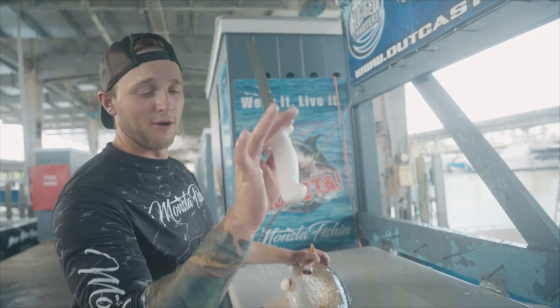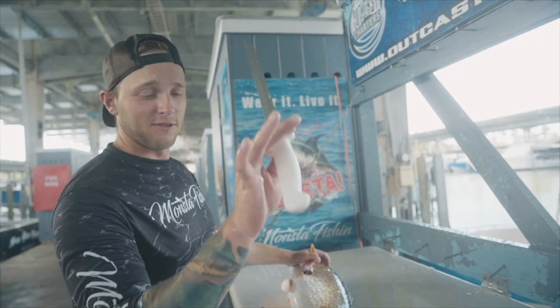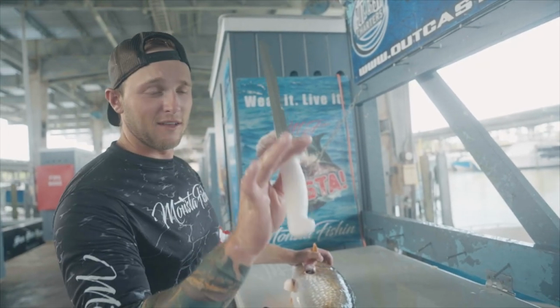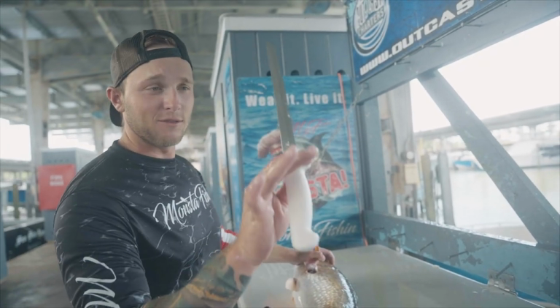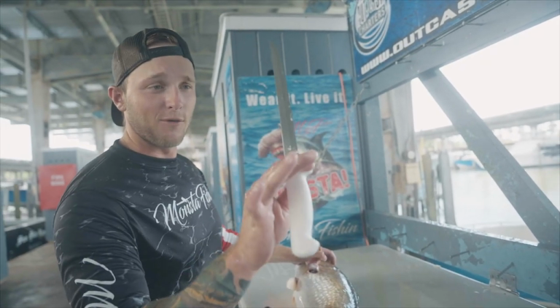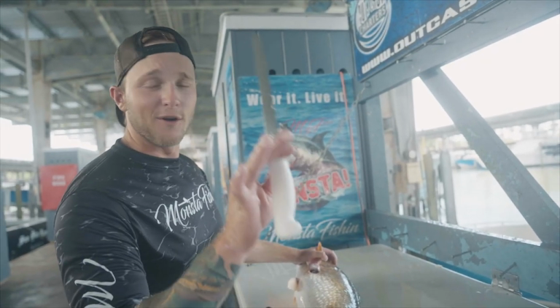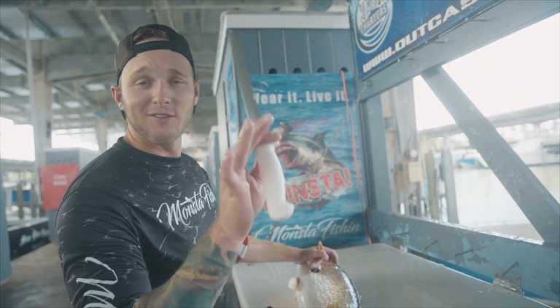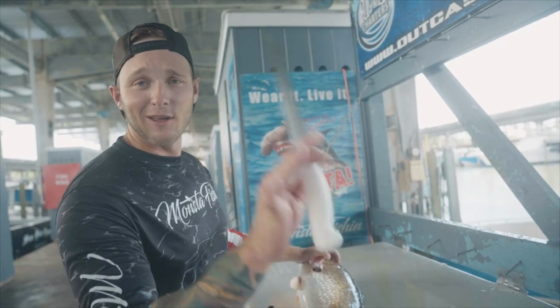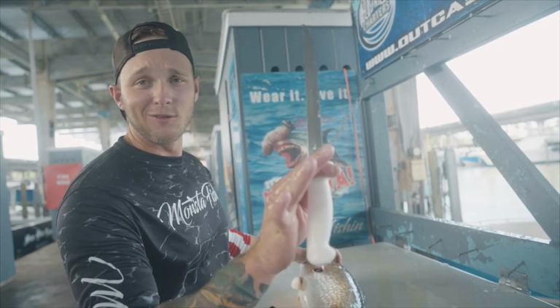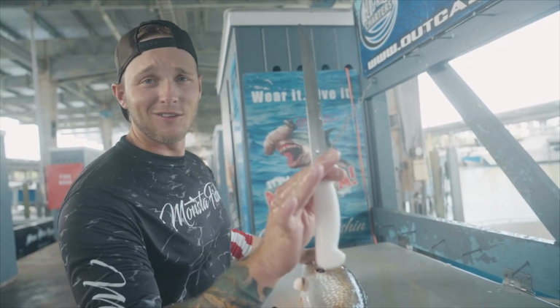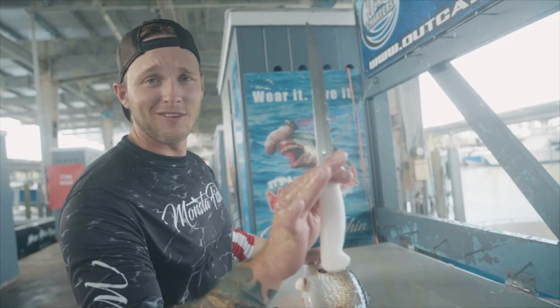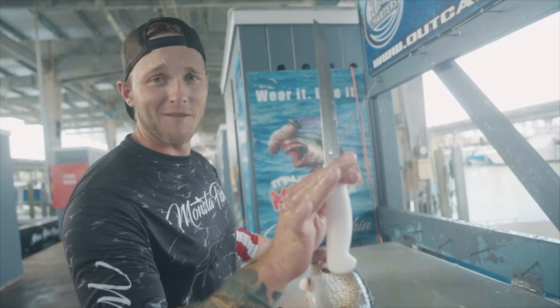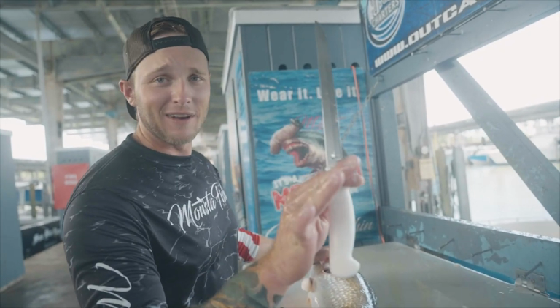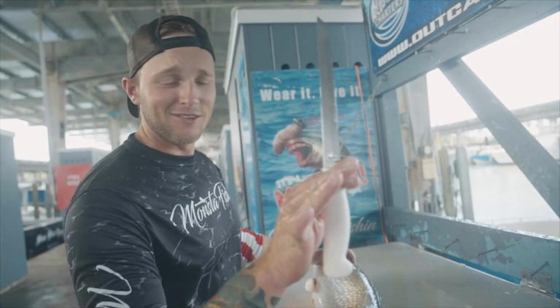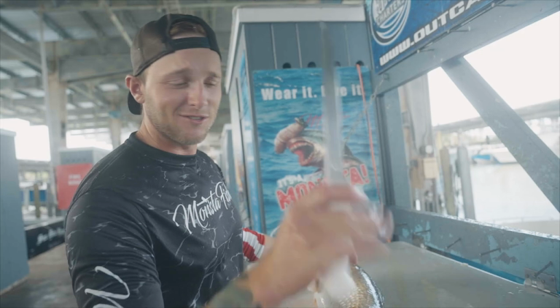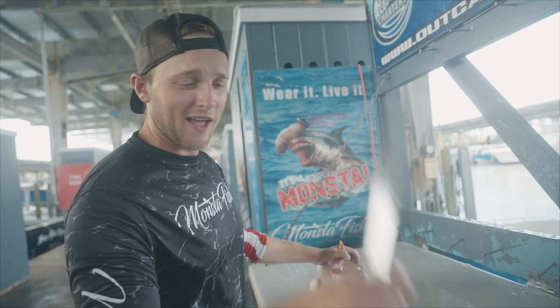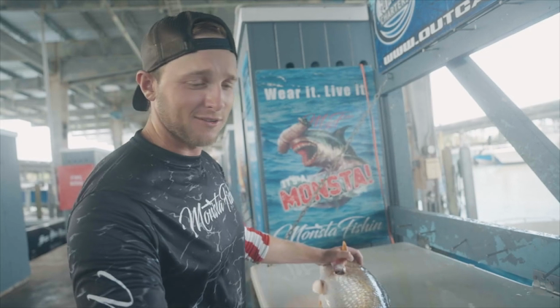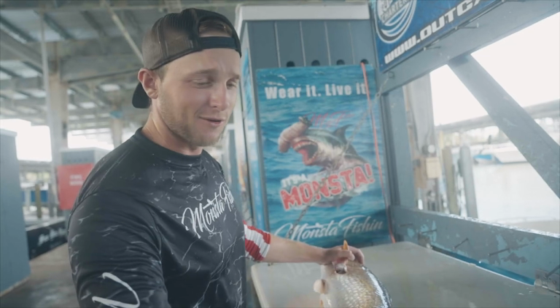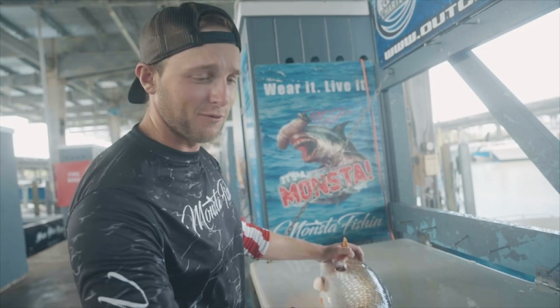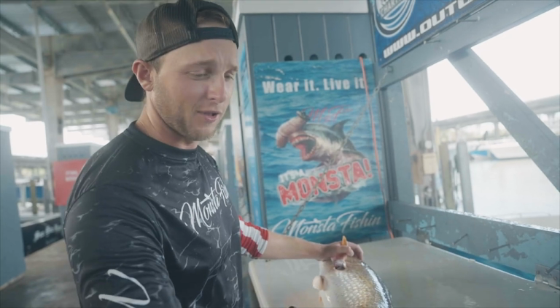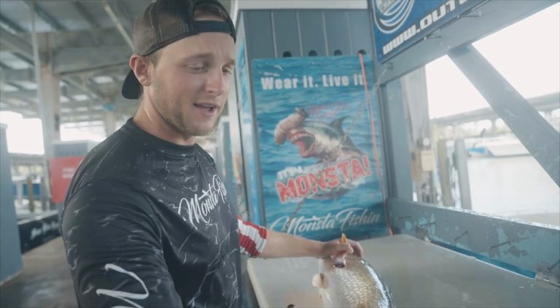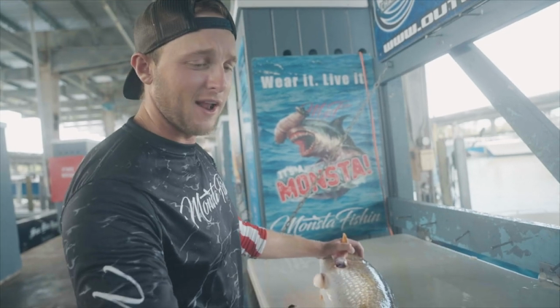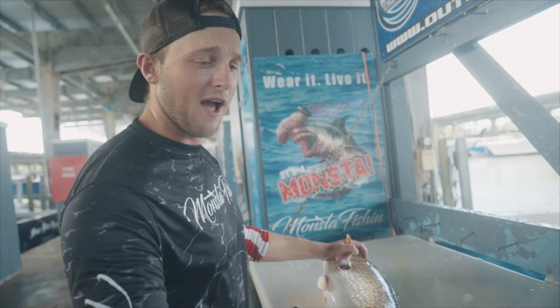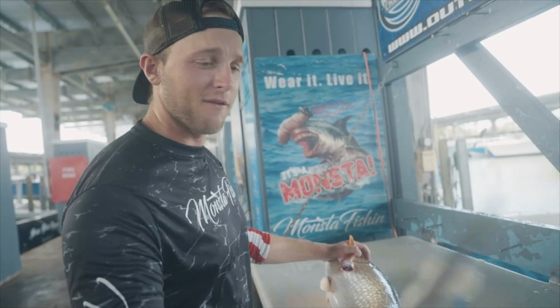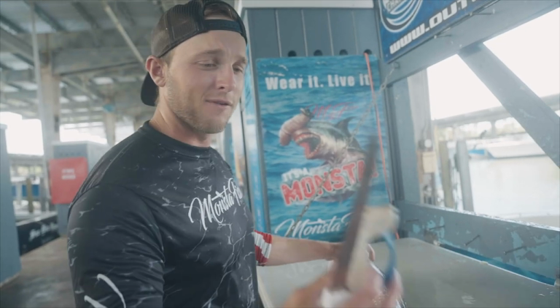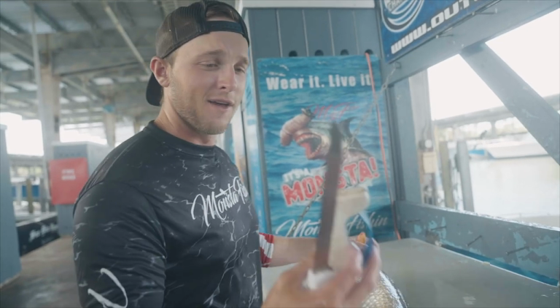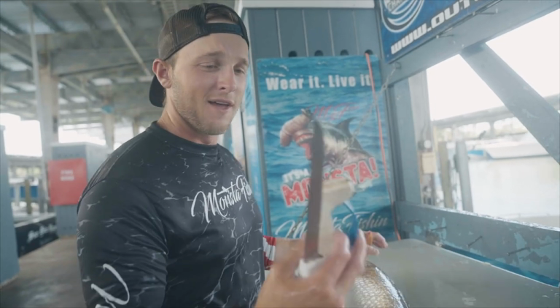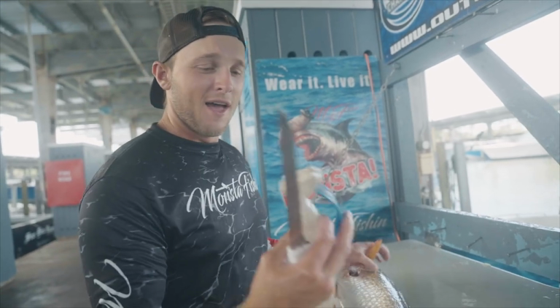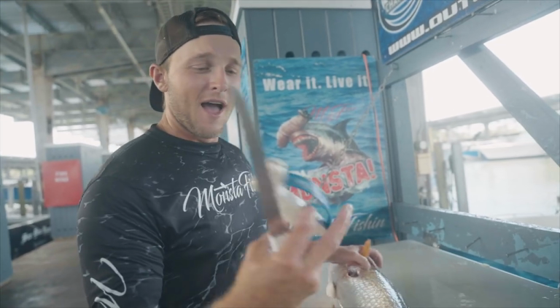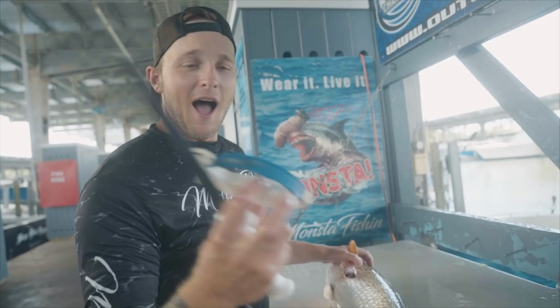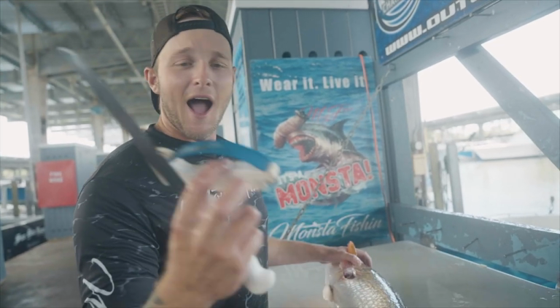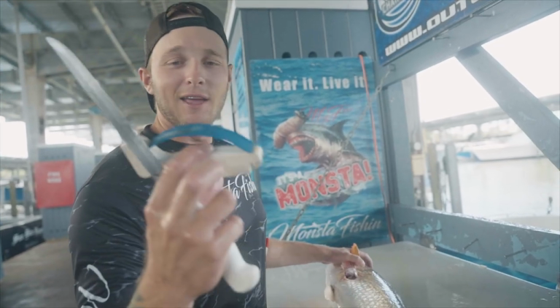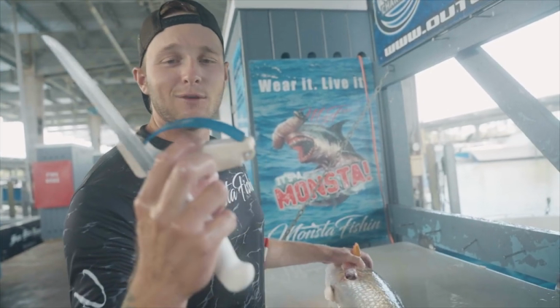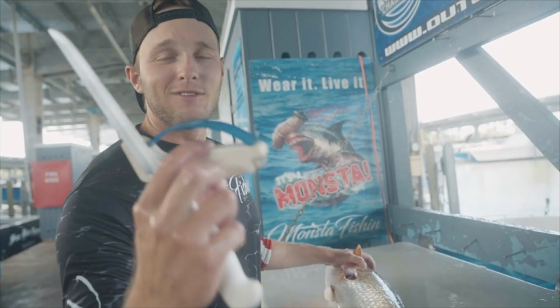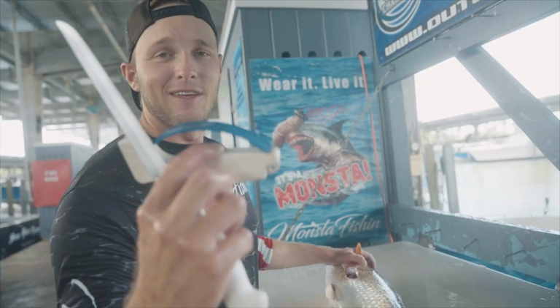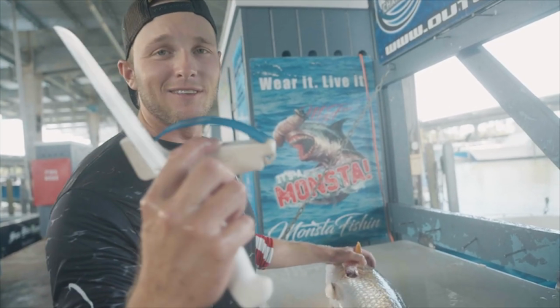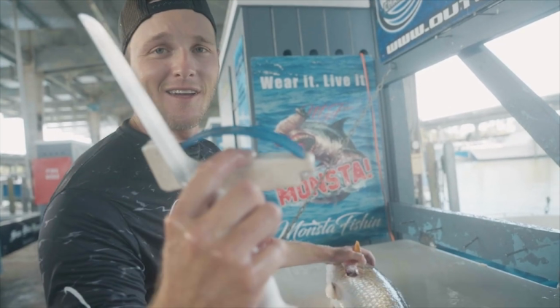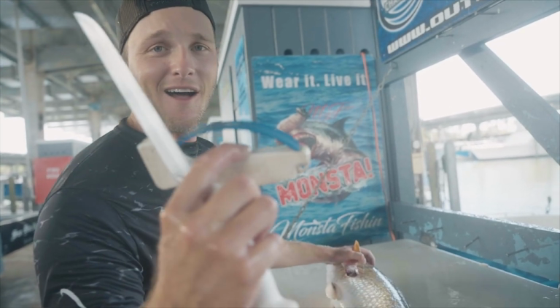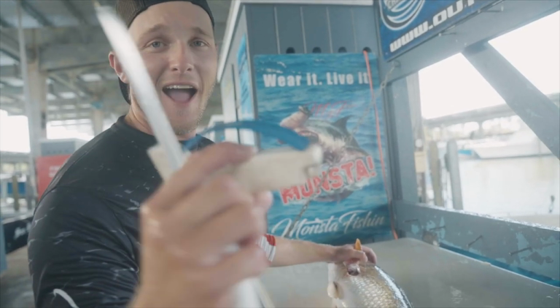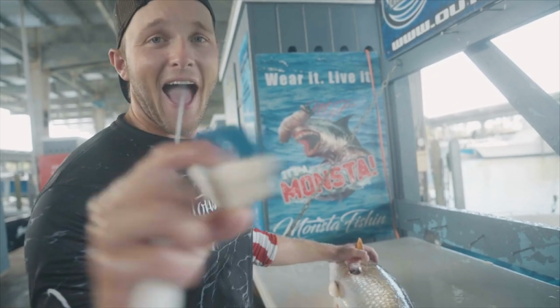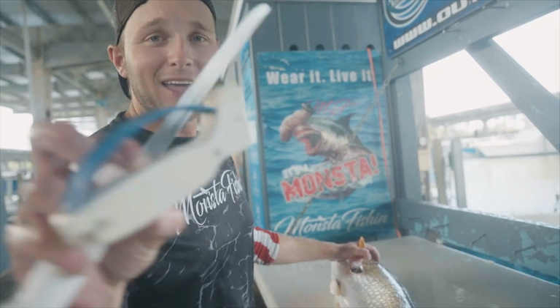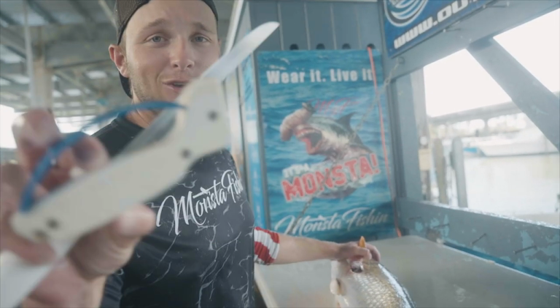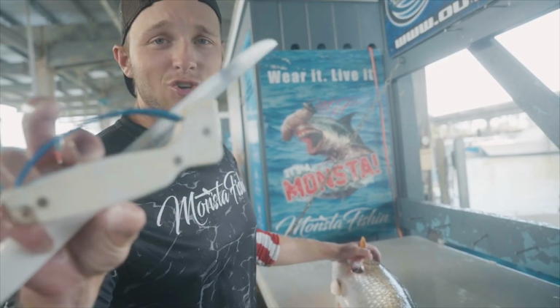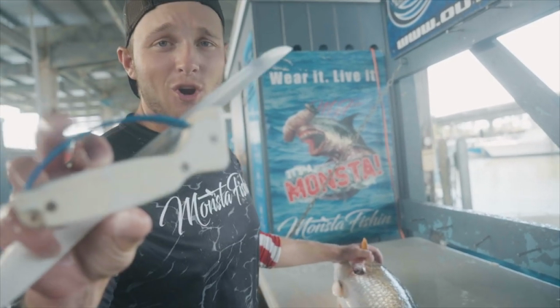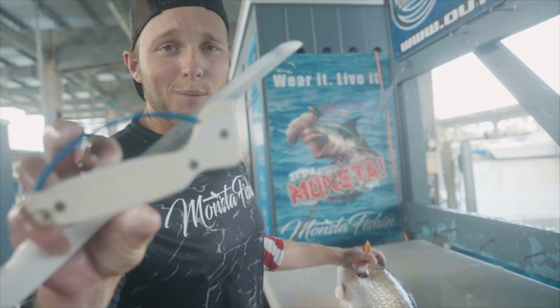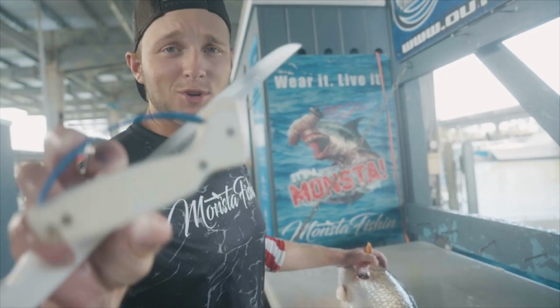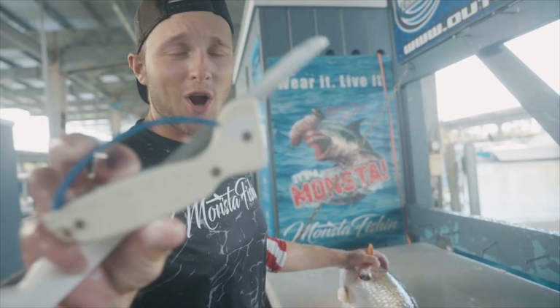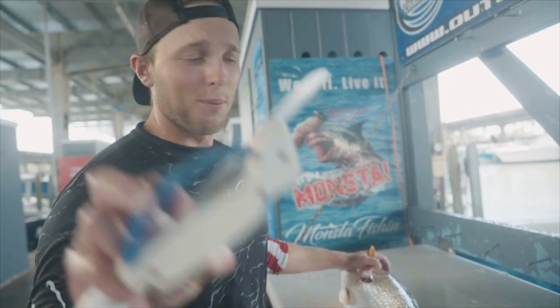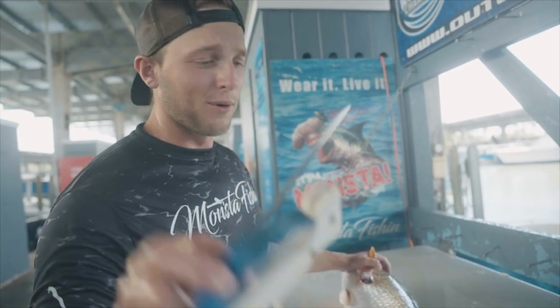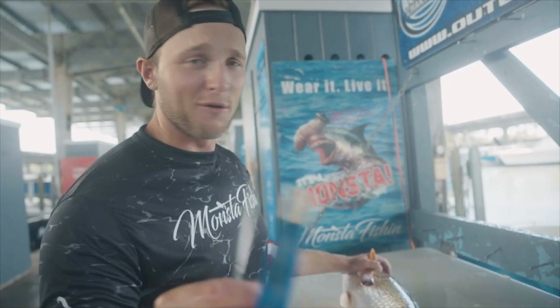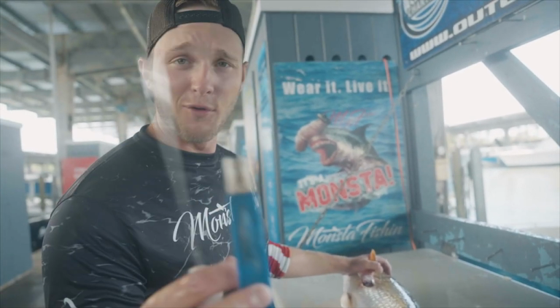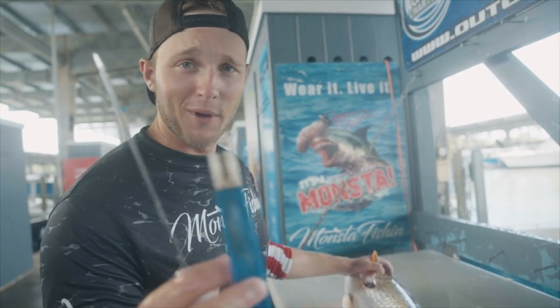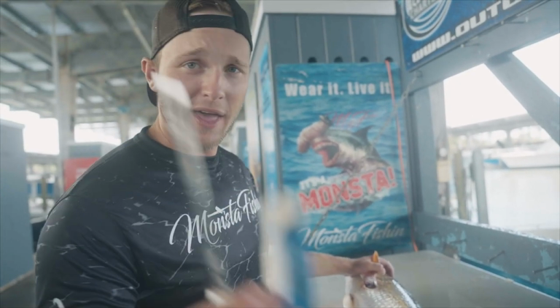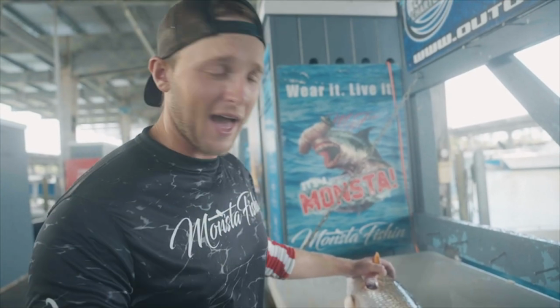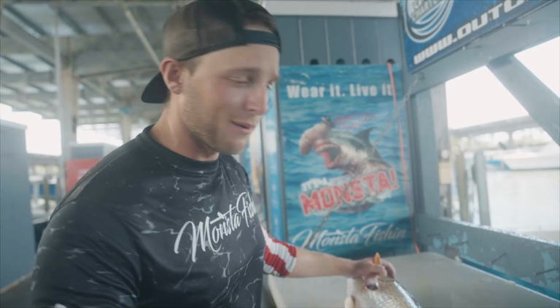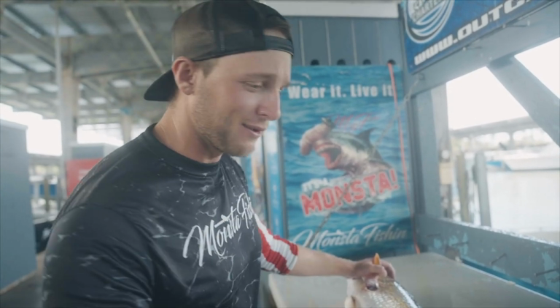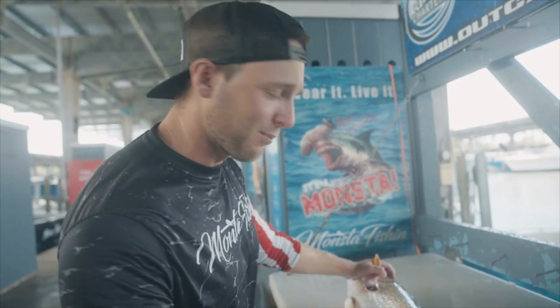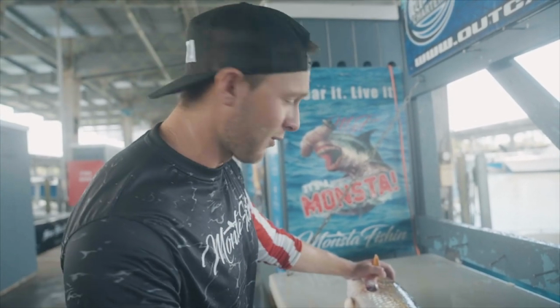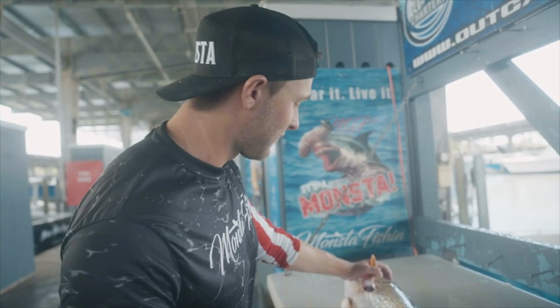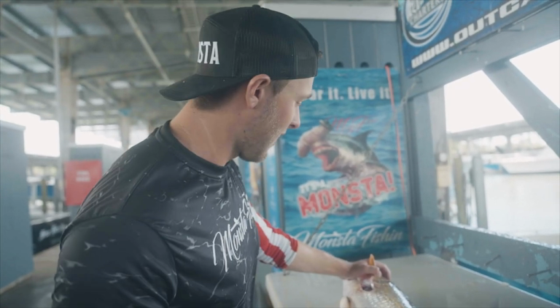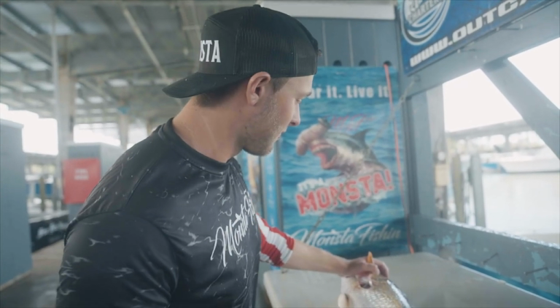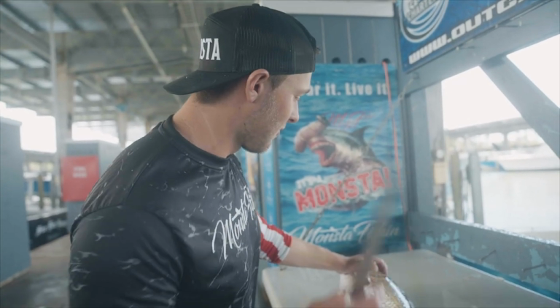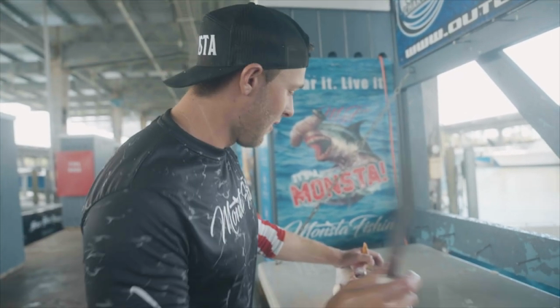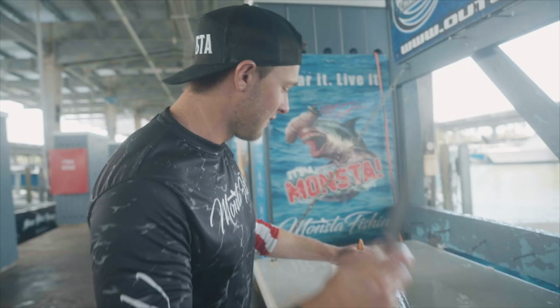First things first, I use a seven inch Dexter filet knife. I use this AccuSharp sharpener from Academy Sports and Outdoors.